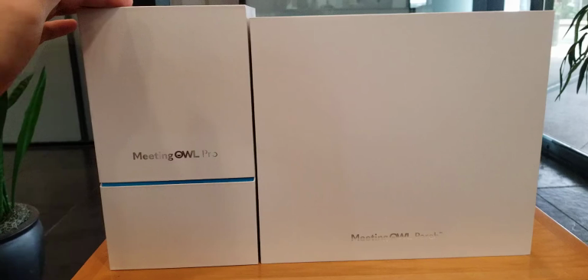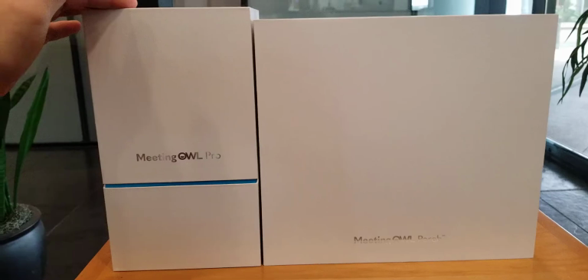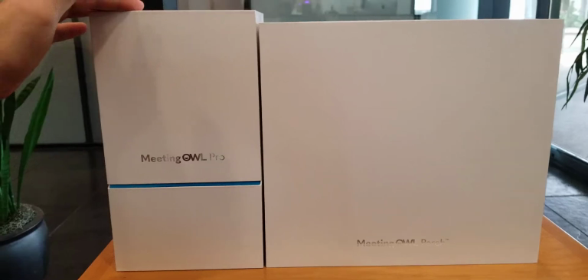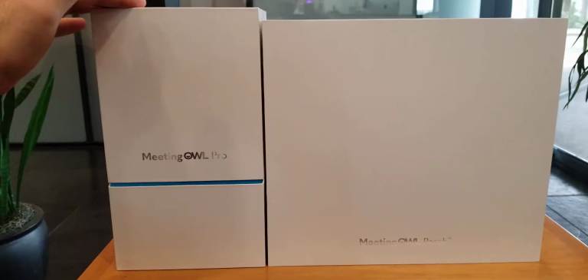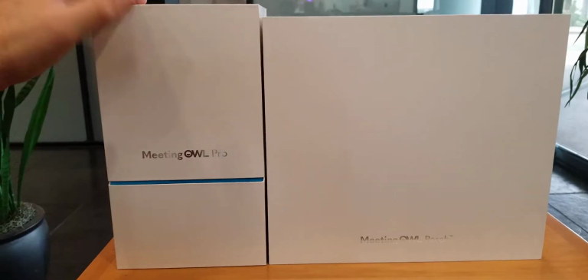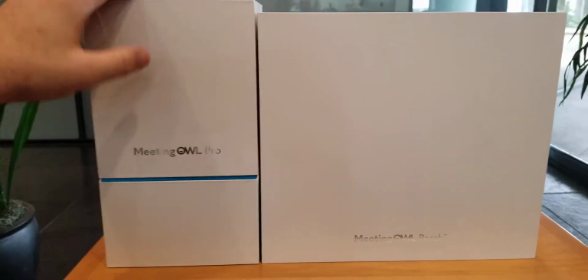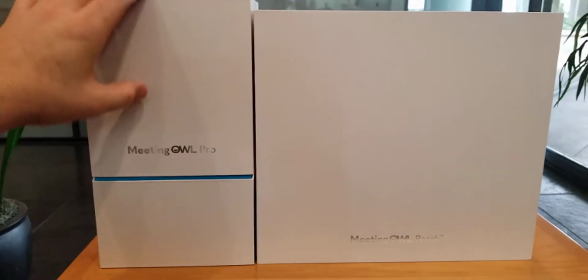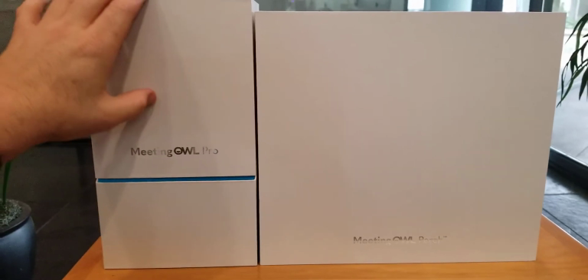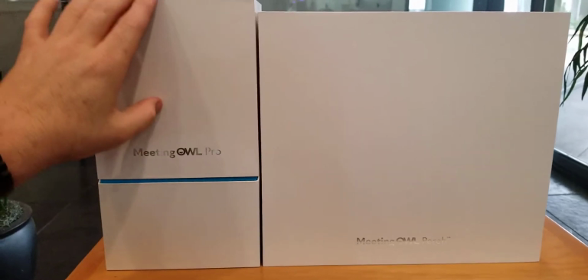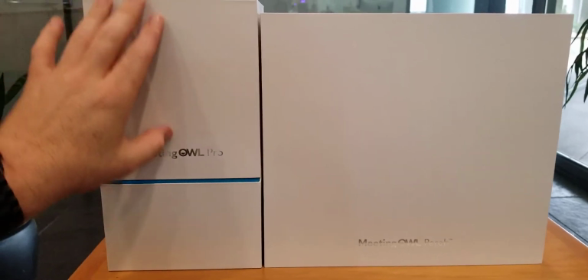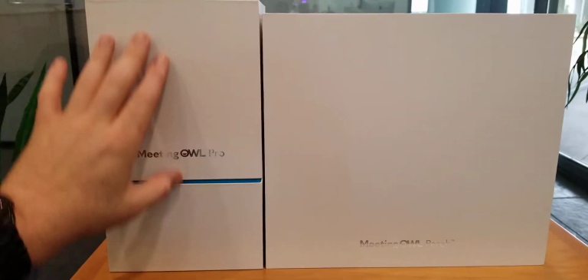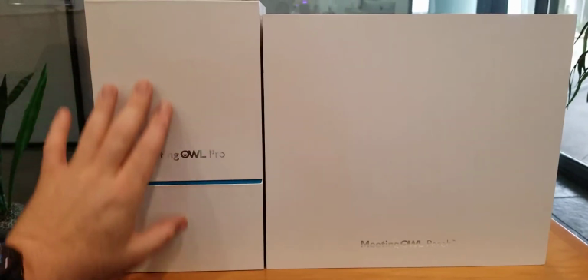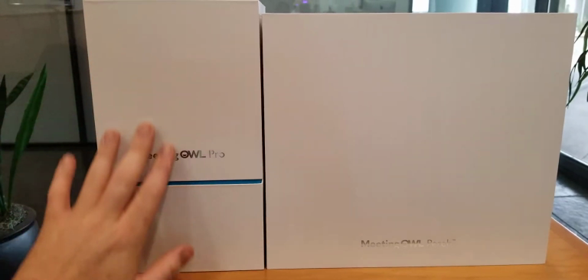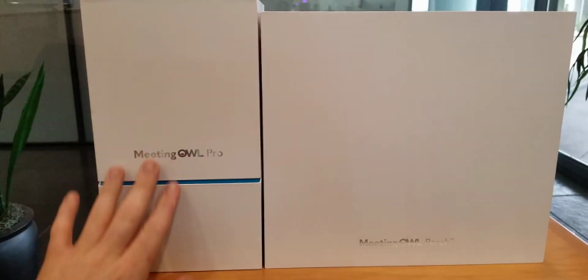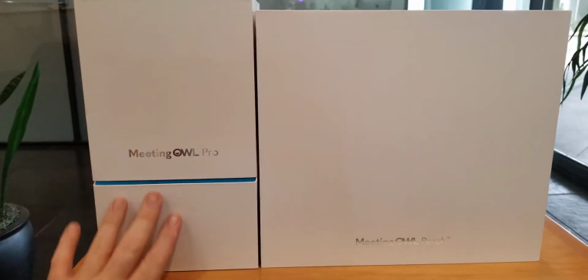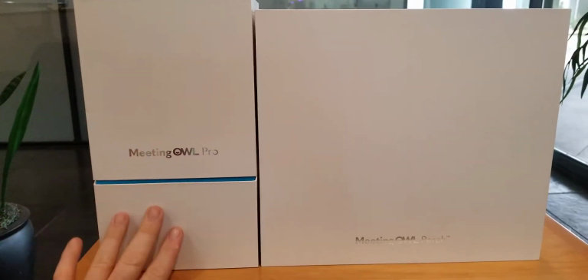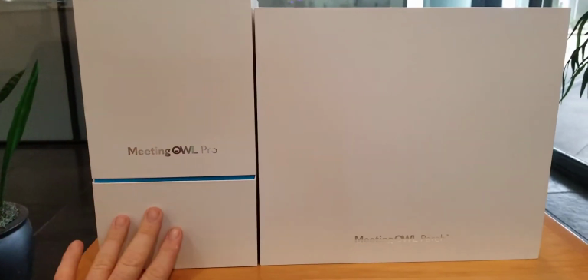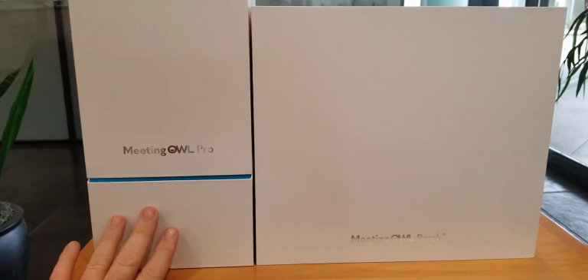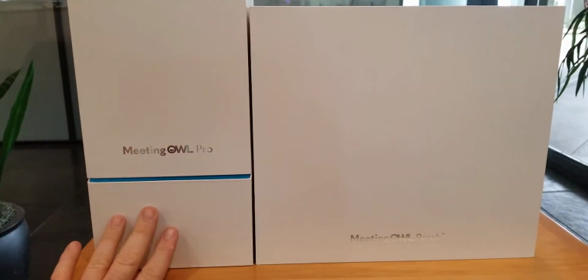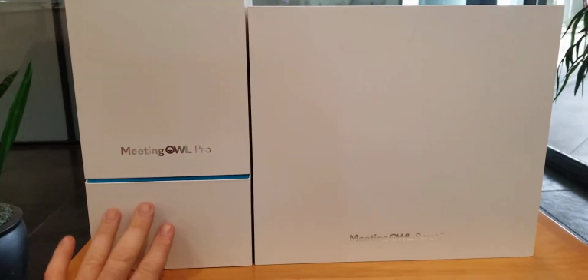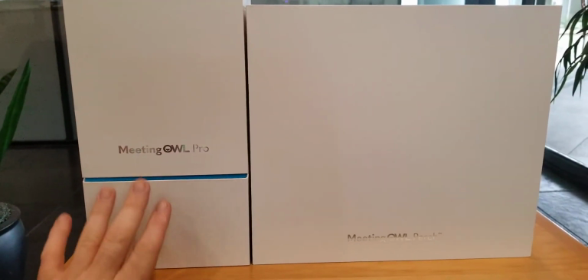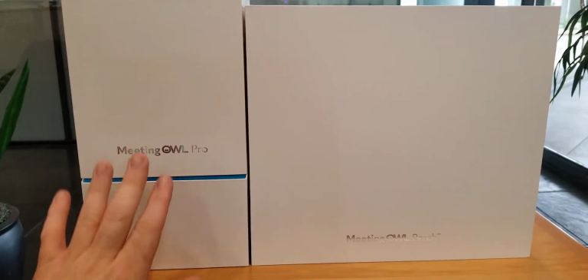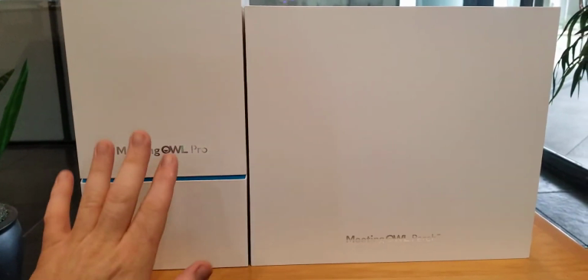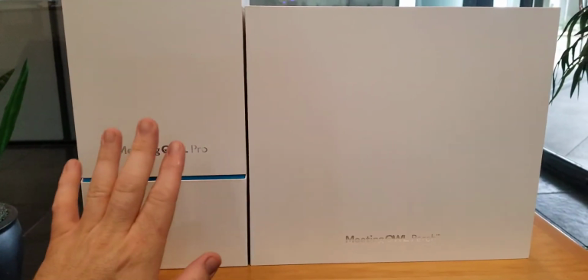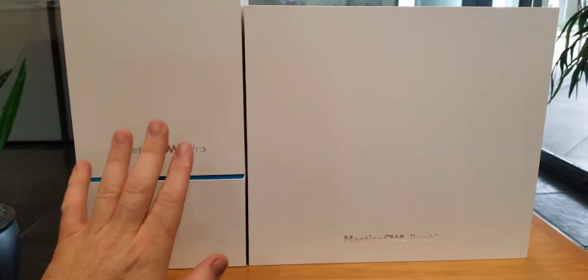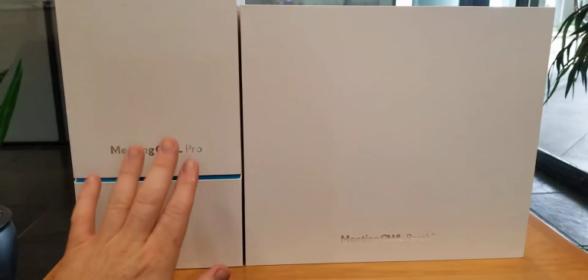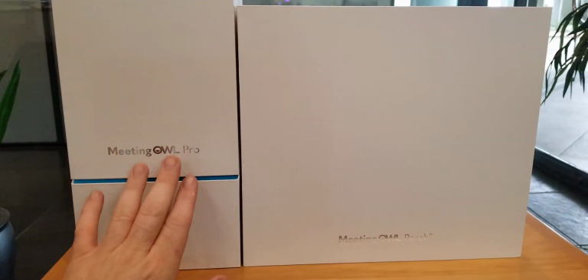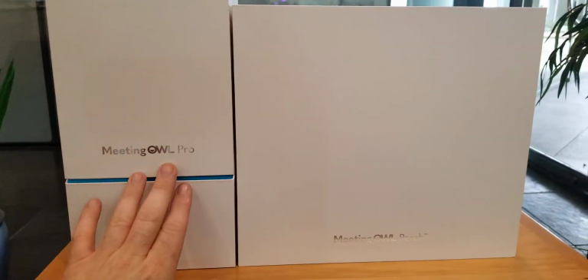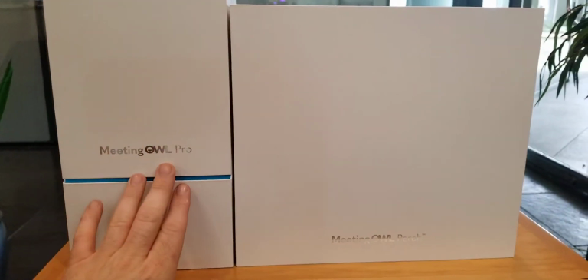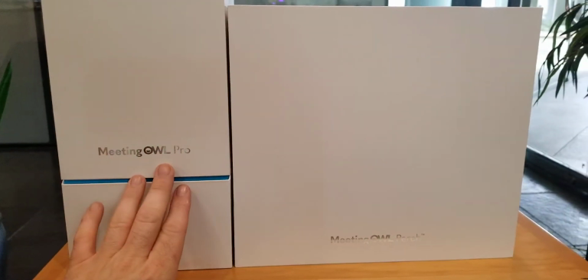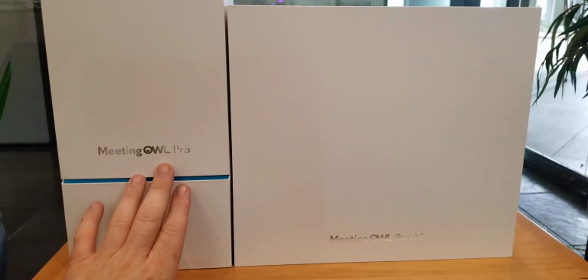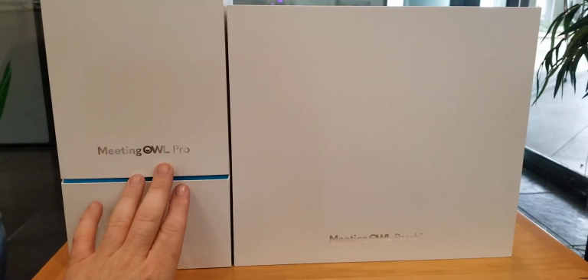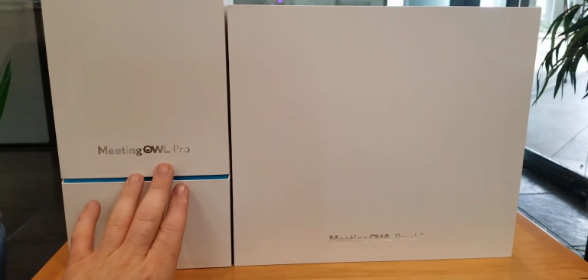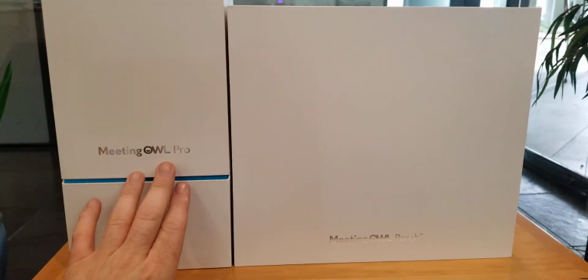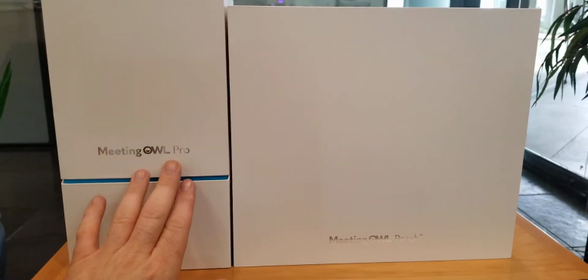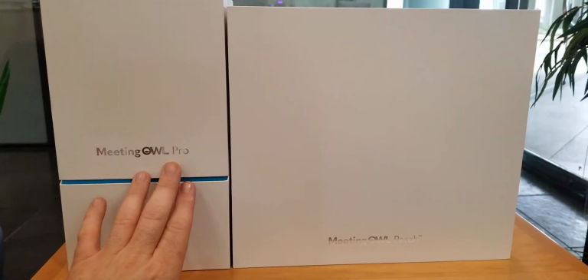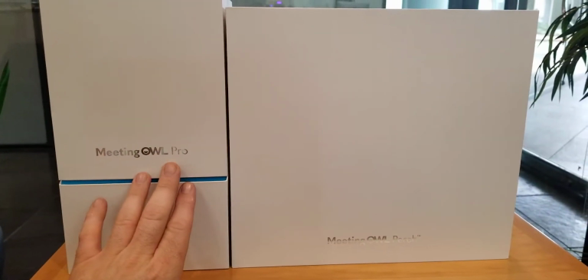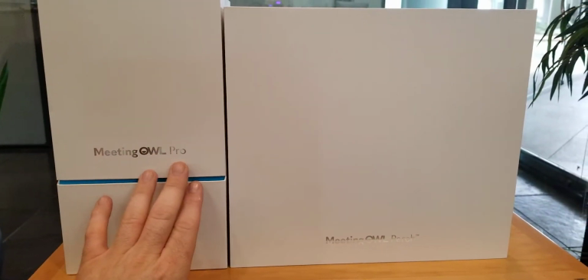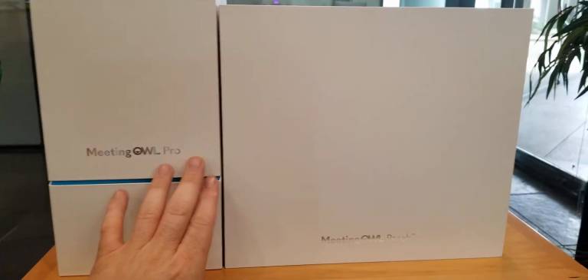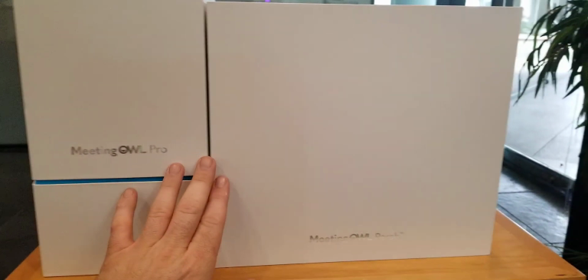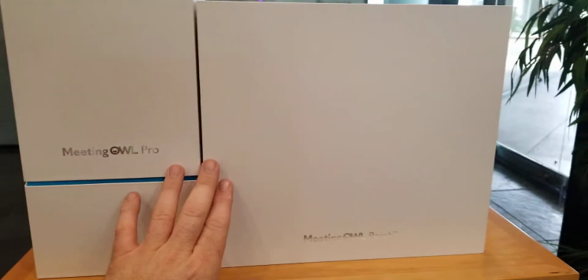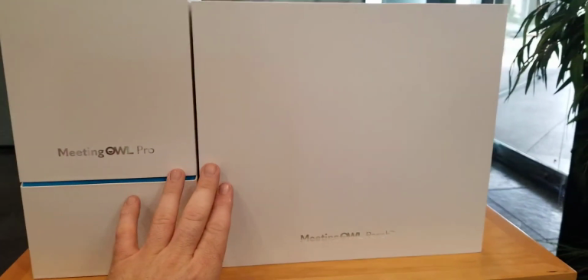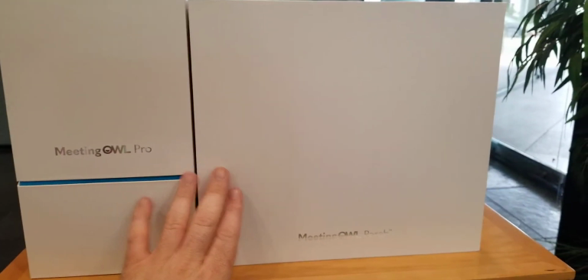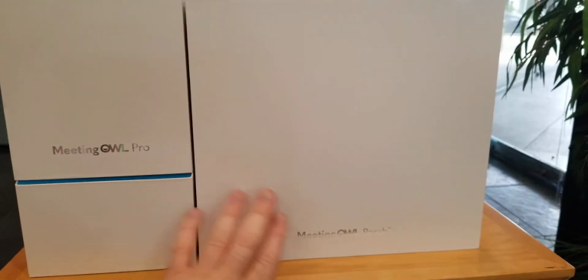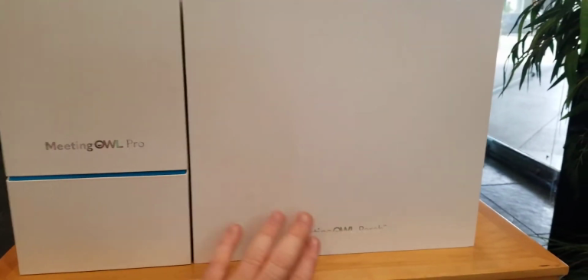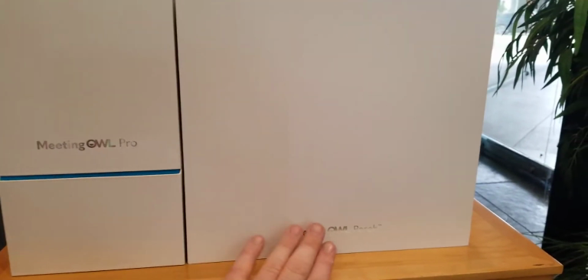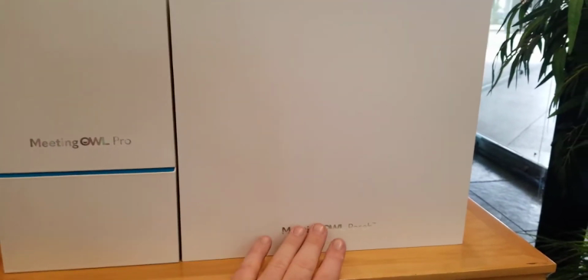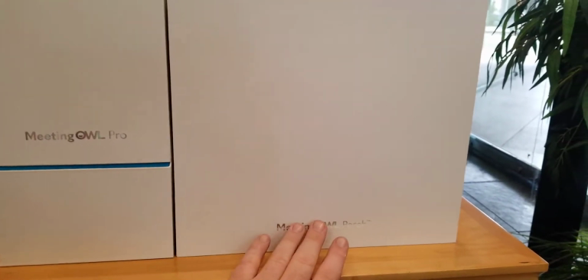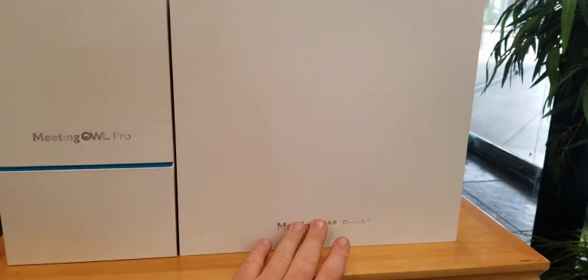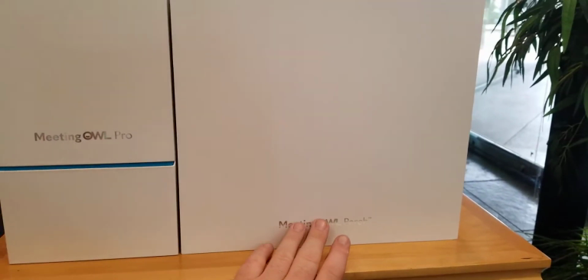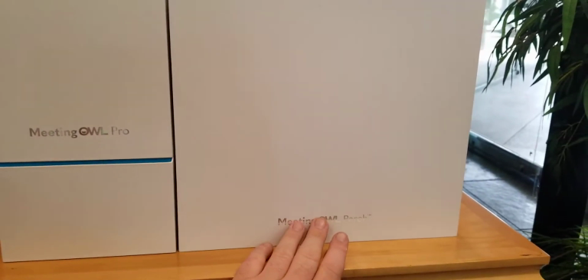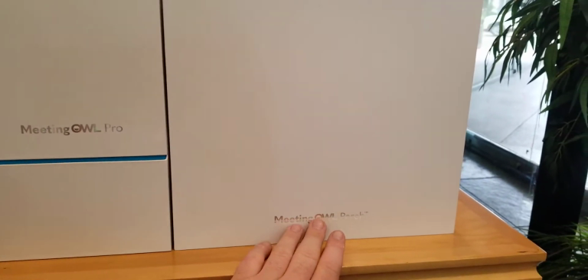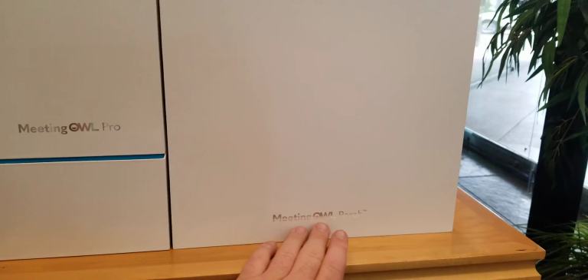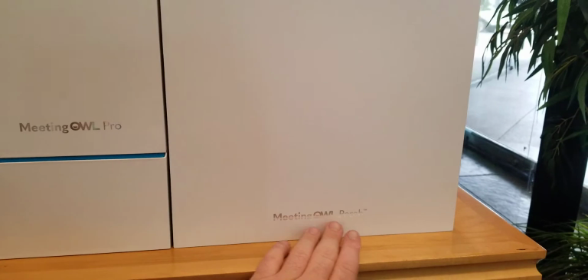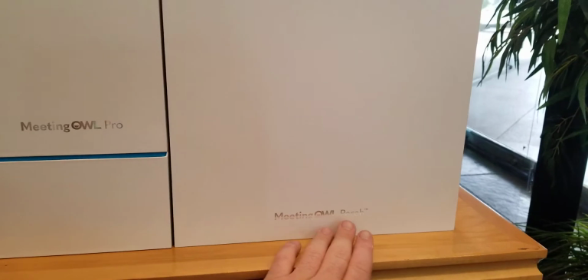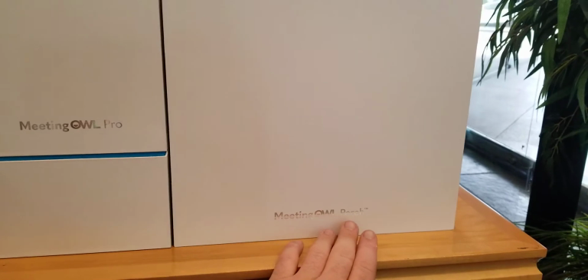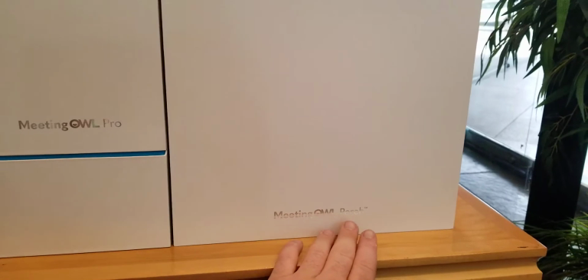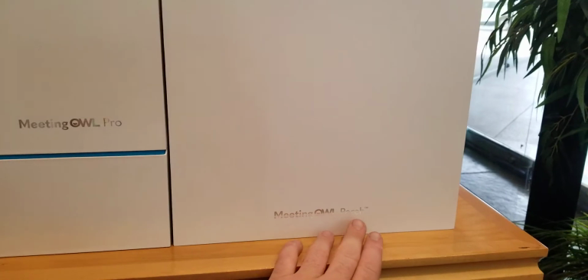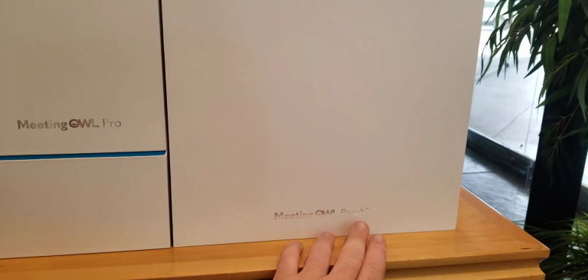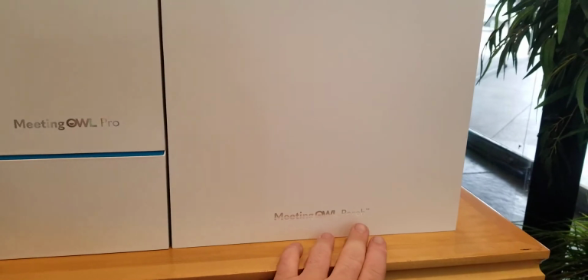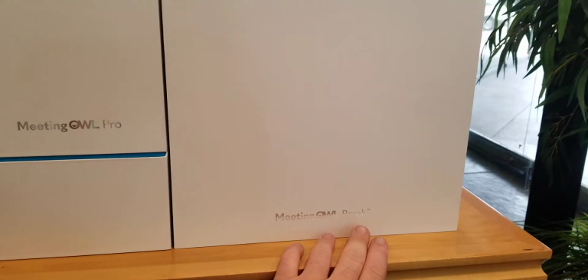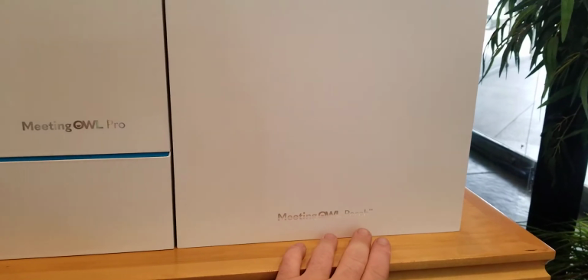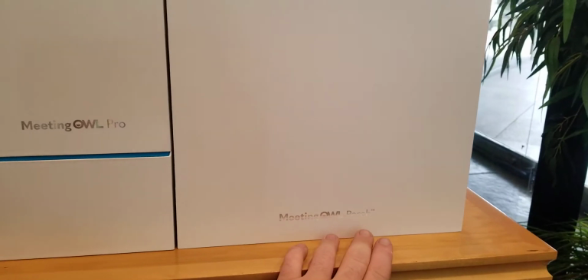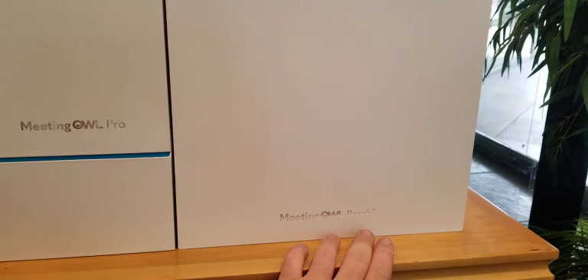Today we're going to do an unboxing of the Meeting Owl Pro and the Meeting Owl Perch.